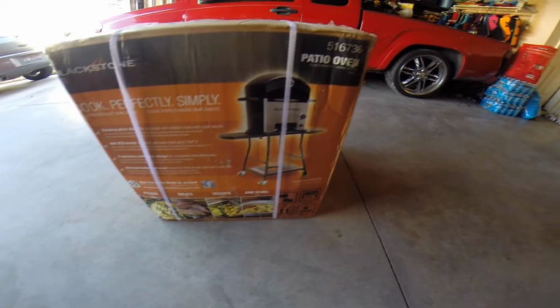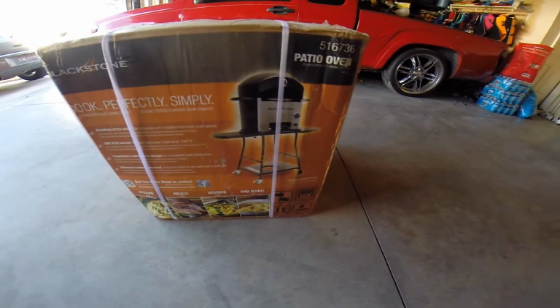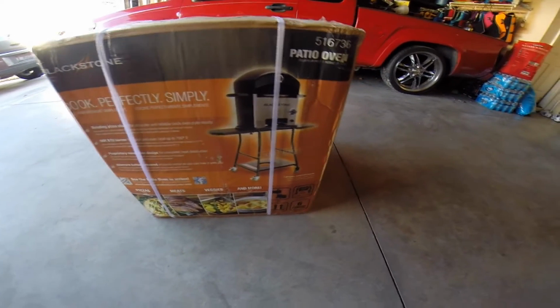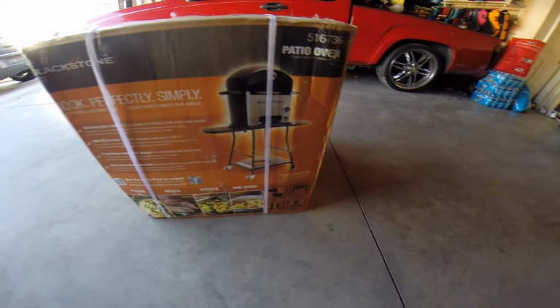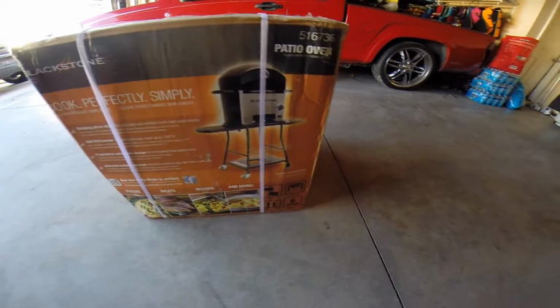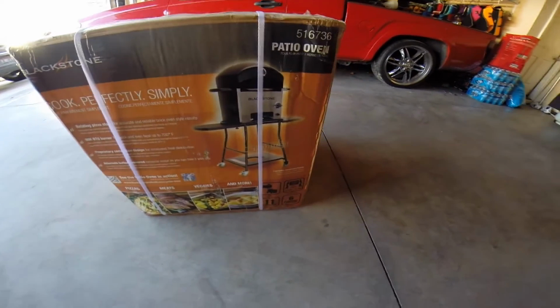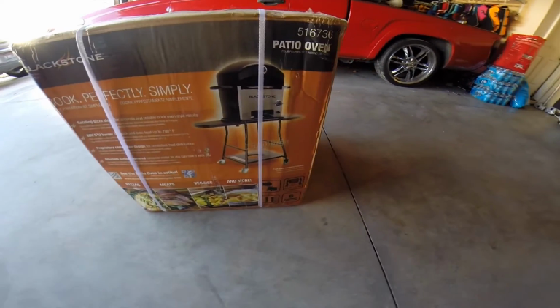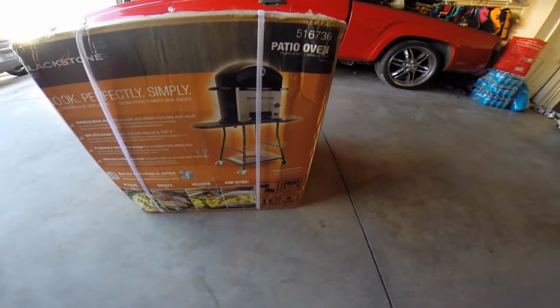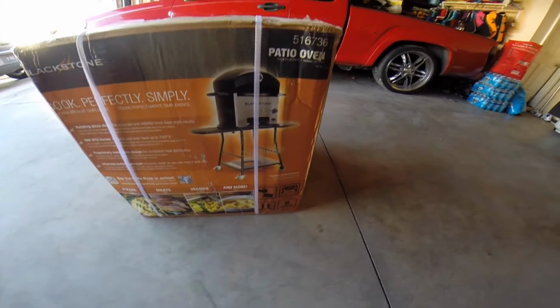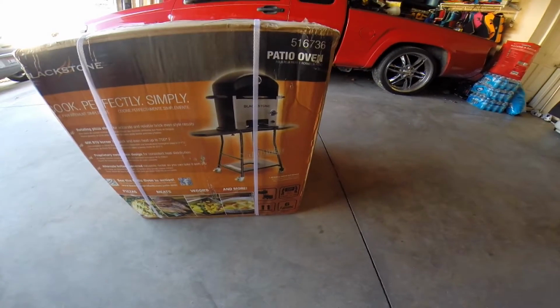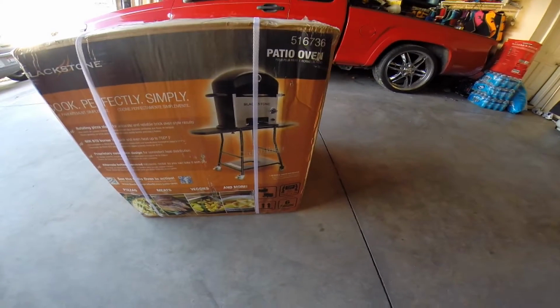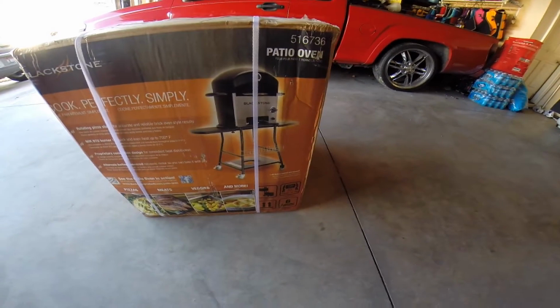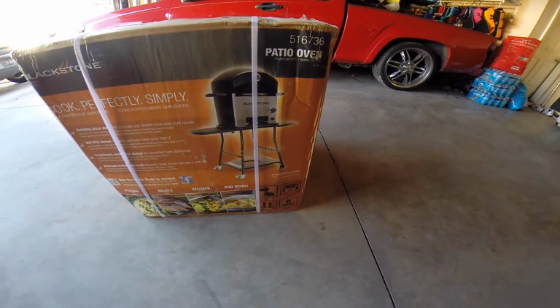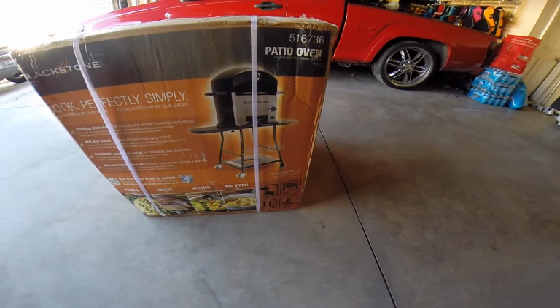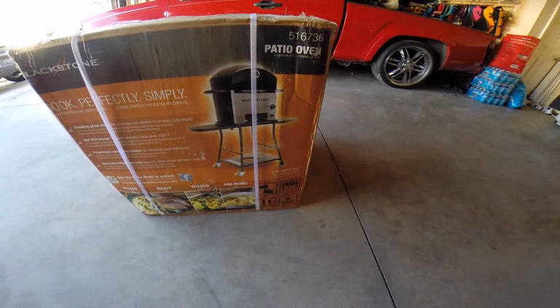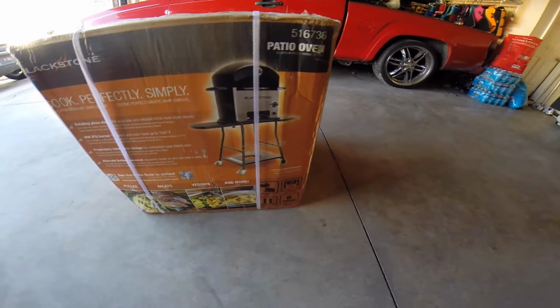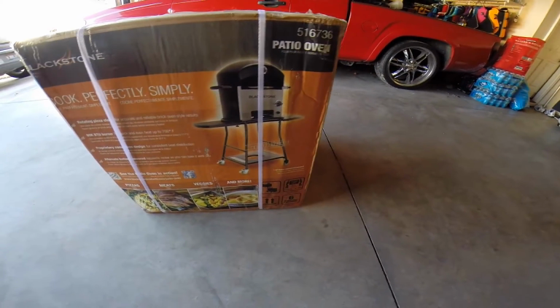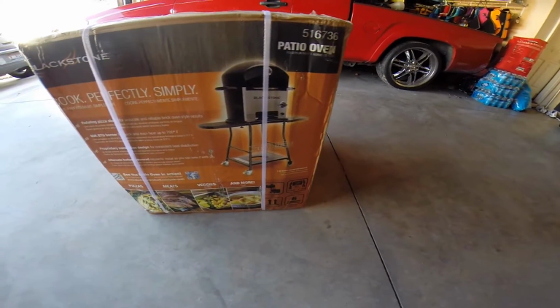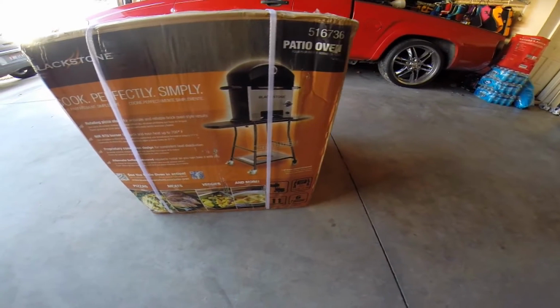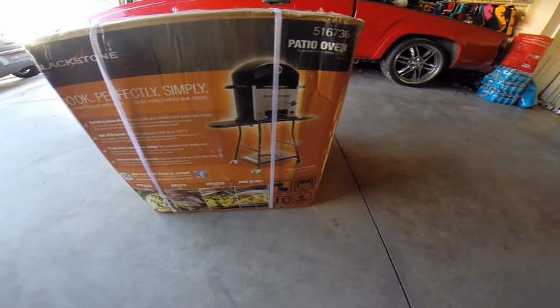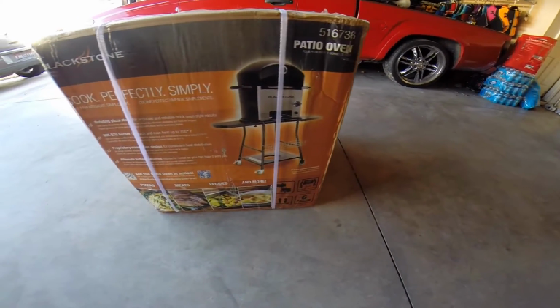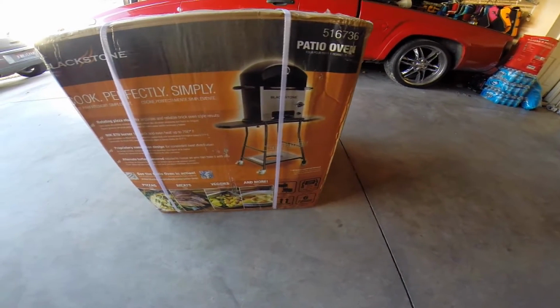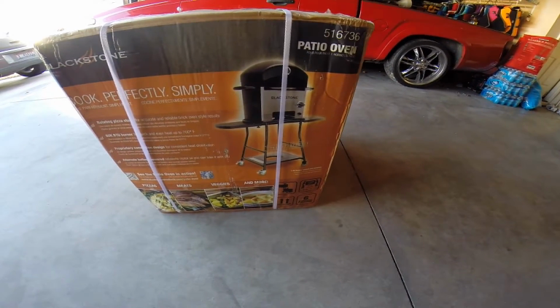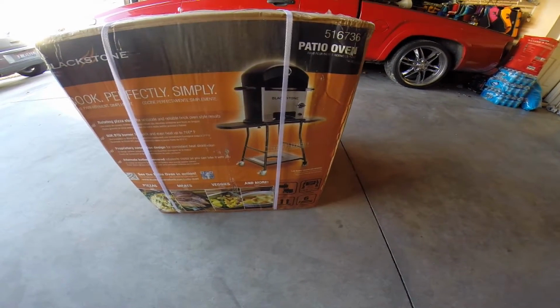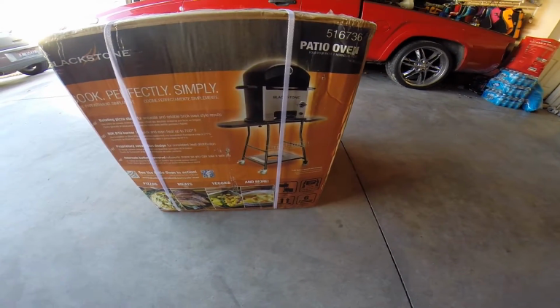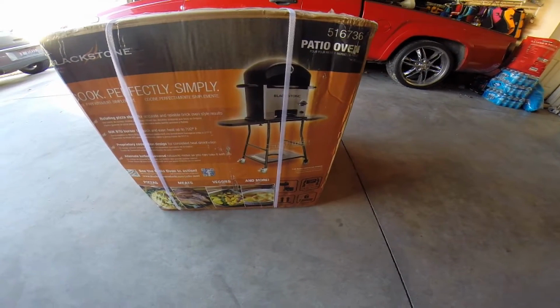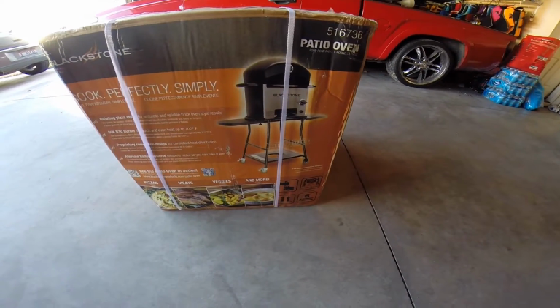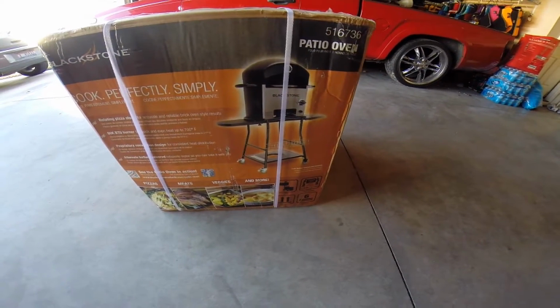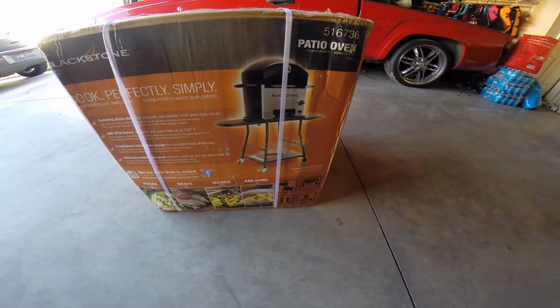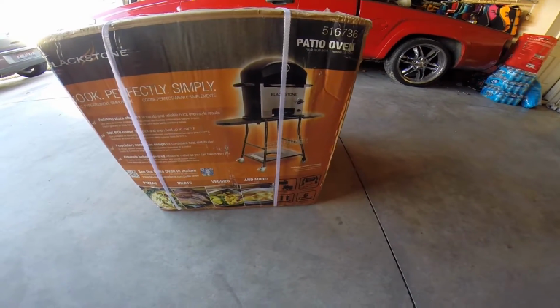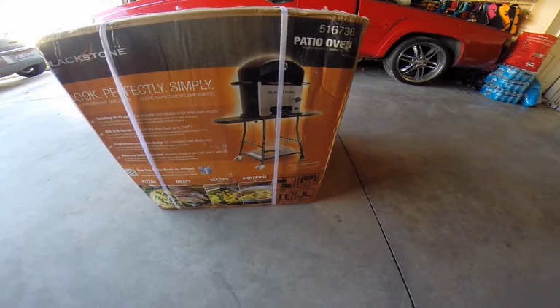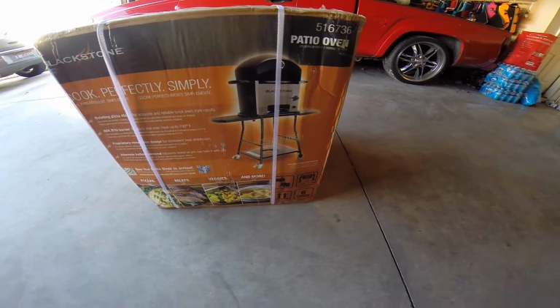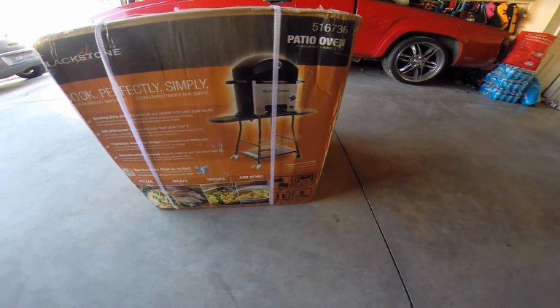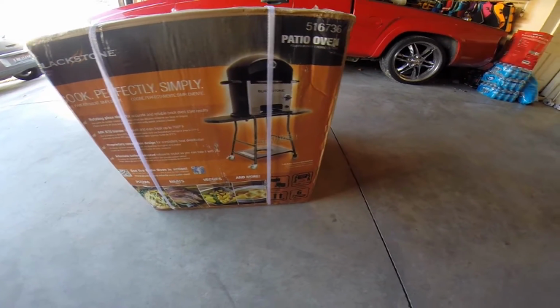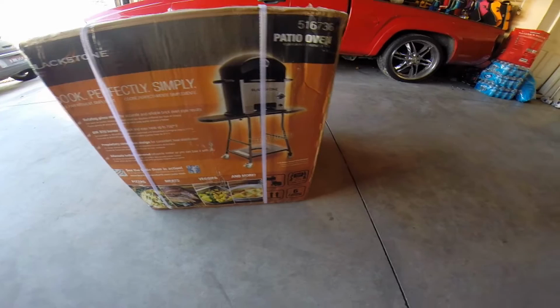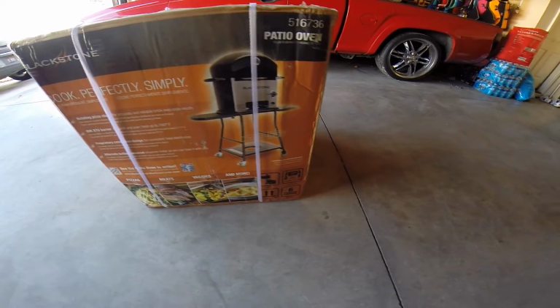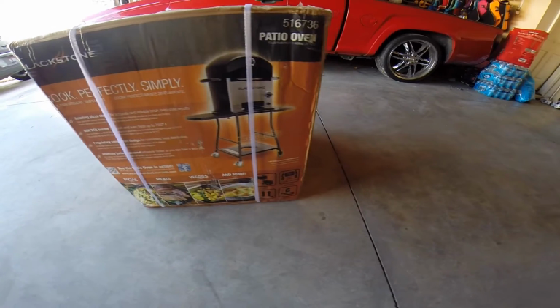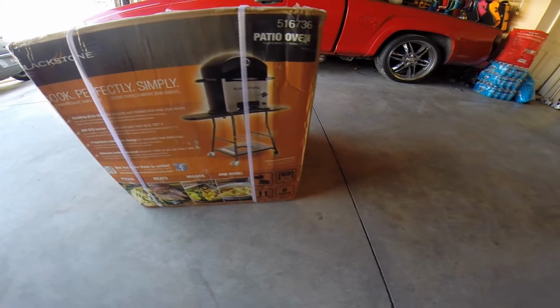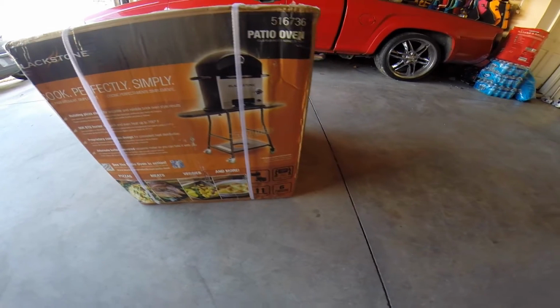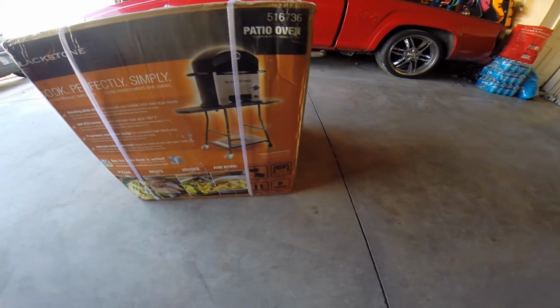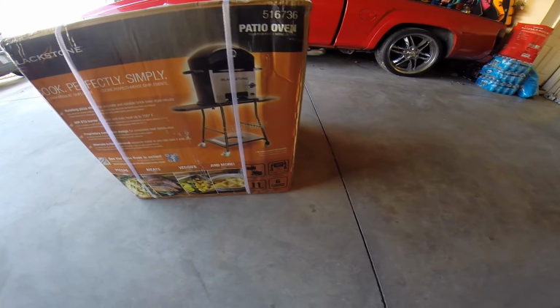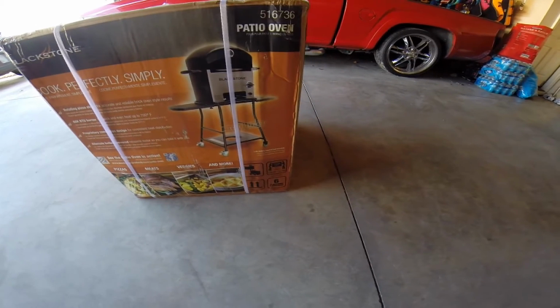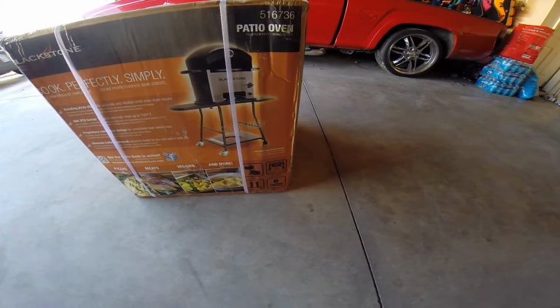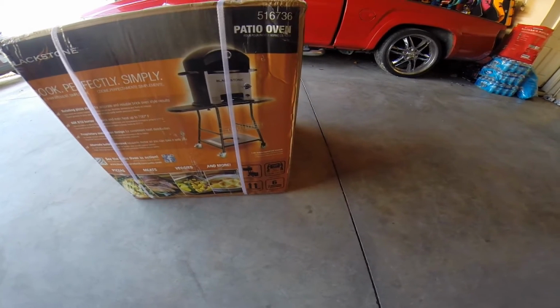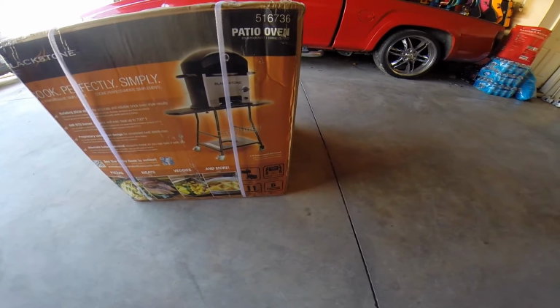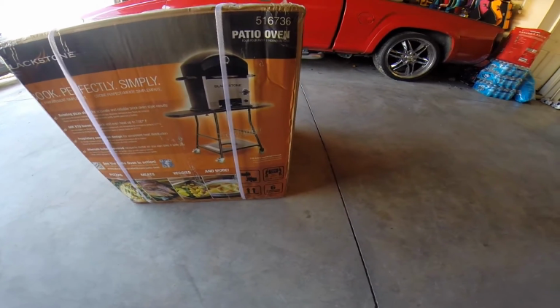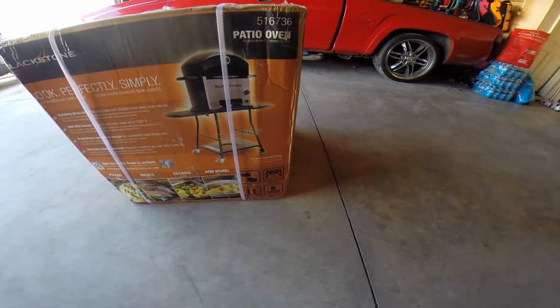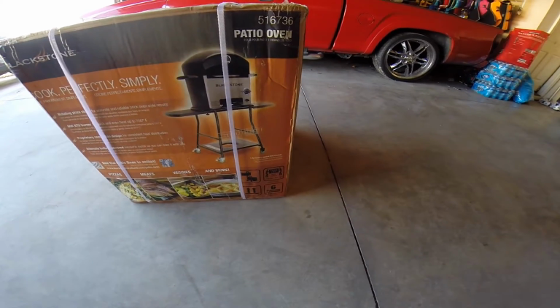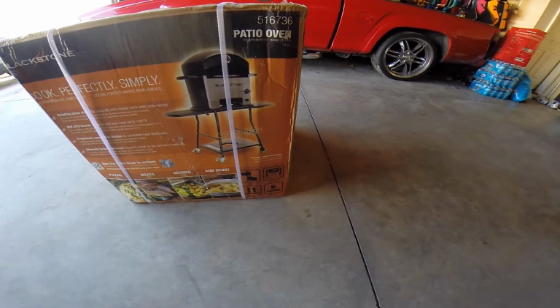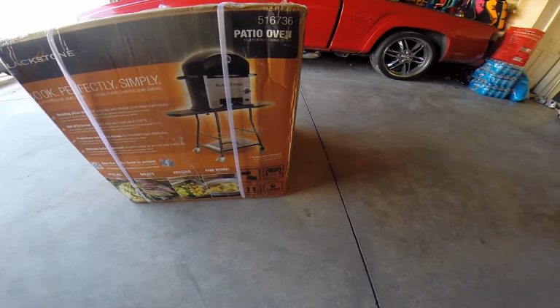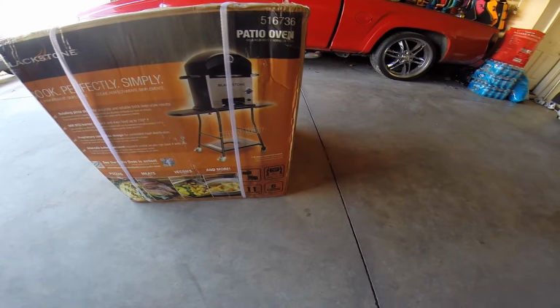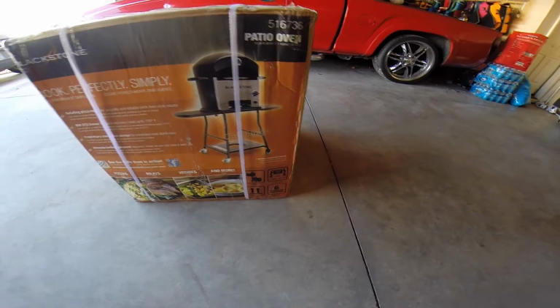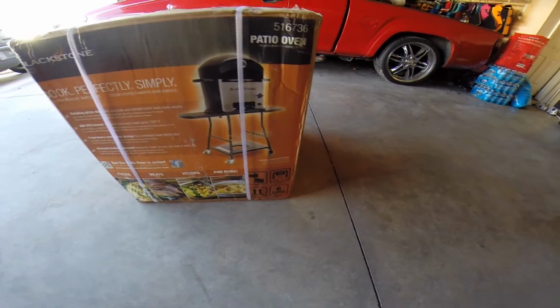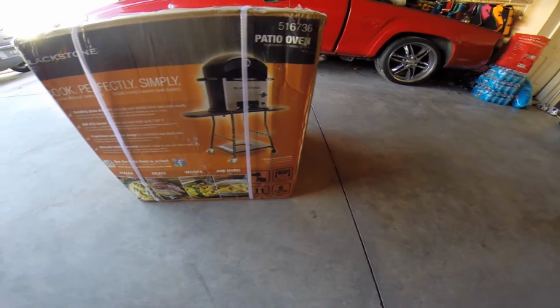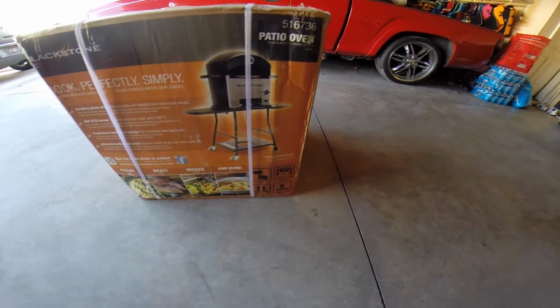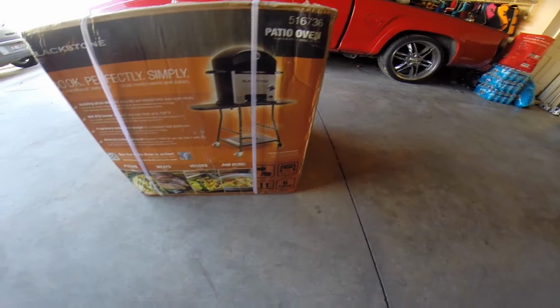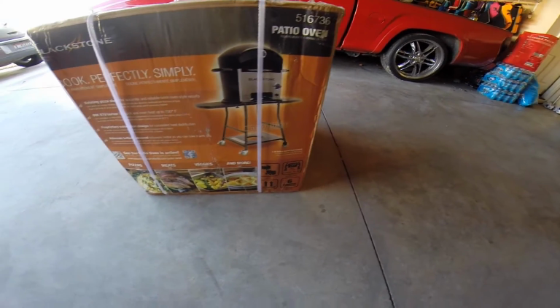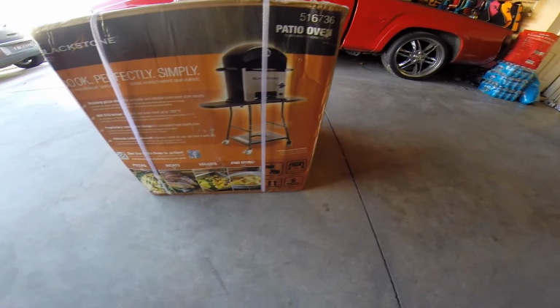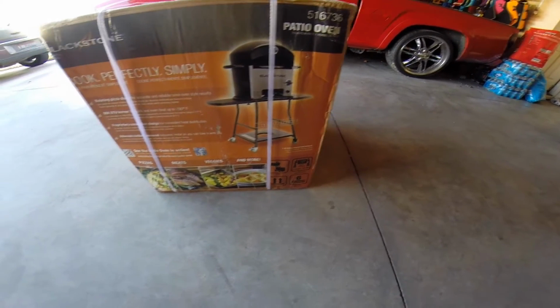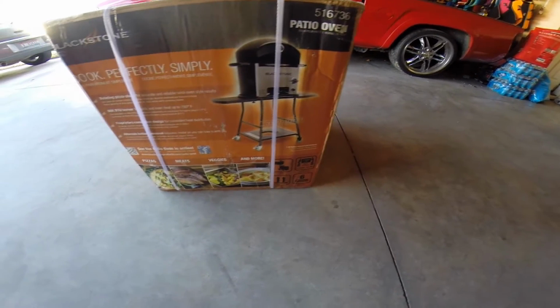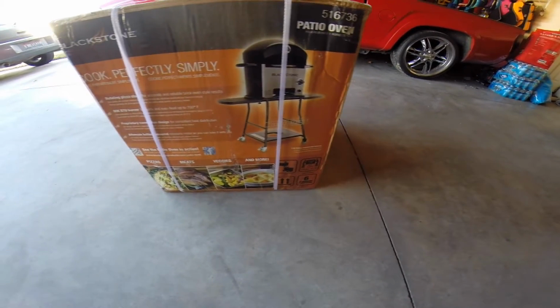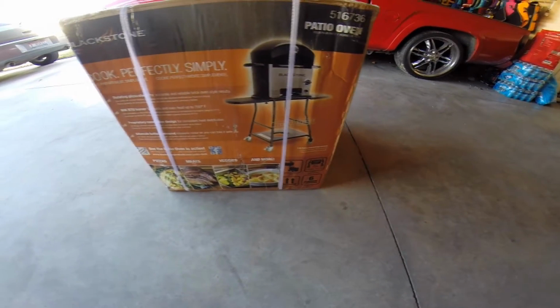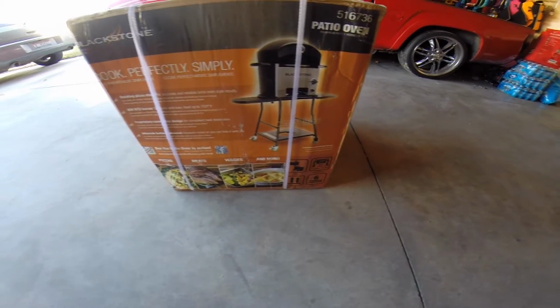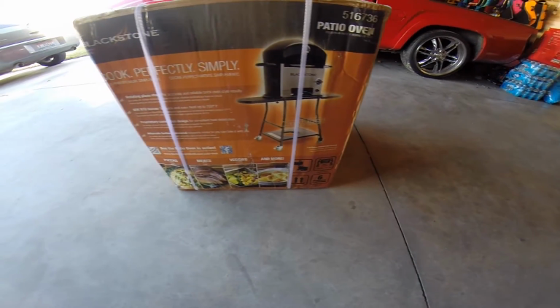I ended up getting it for about $10.37 at Lowe's with military discounts and everything, spent $100 off online and got $20 back. It weighs 114 pounds.